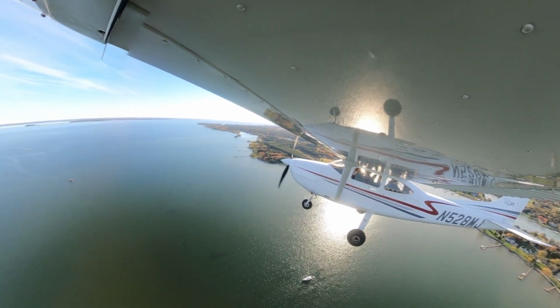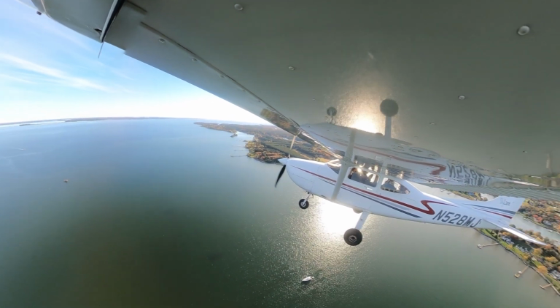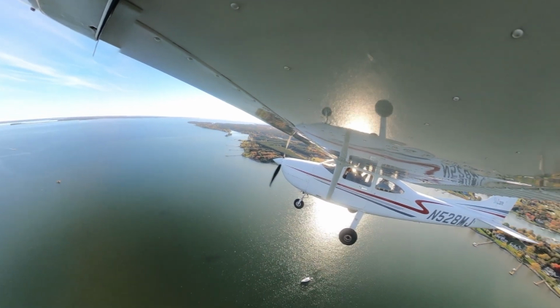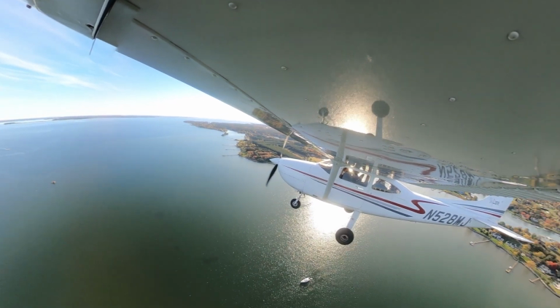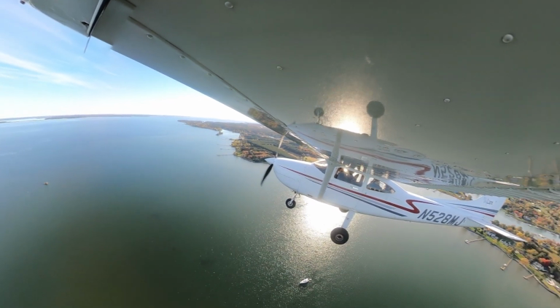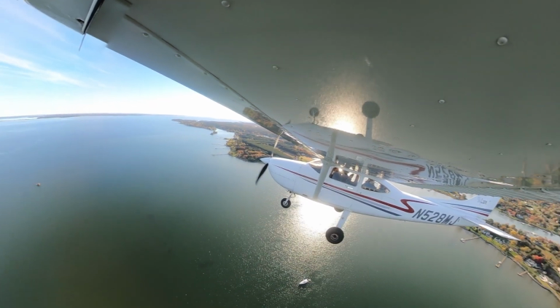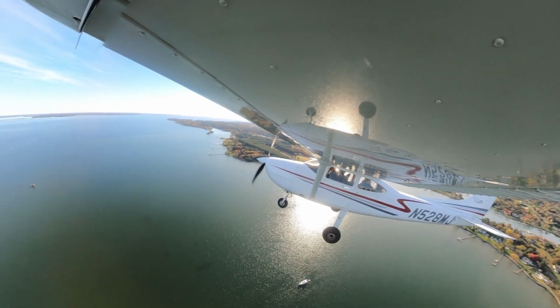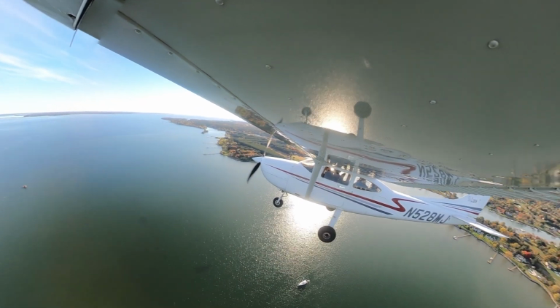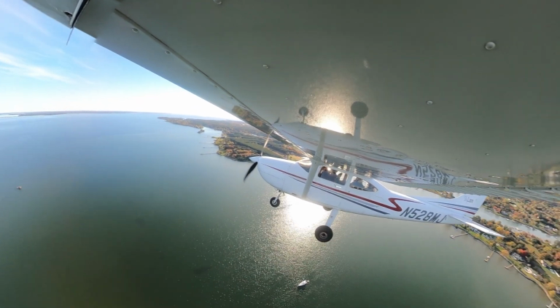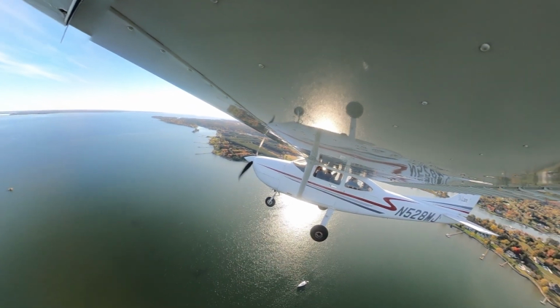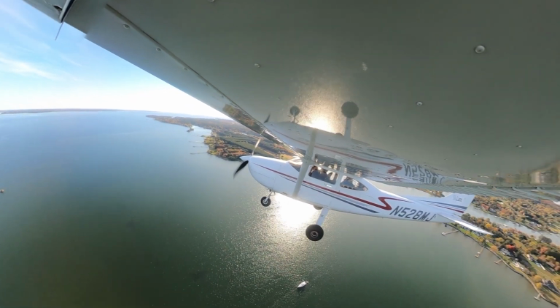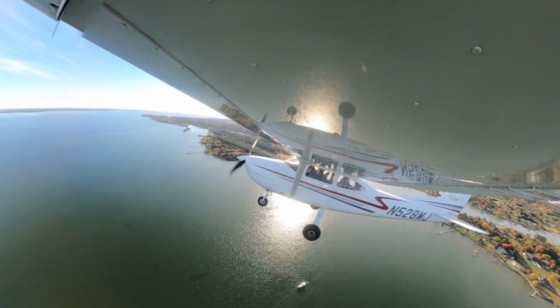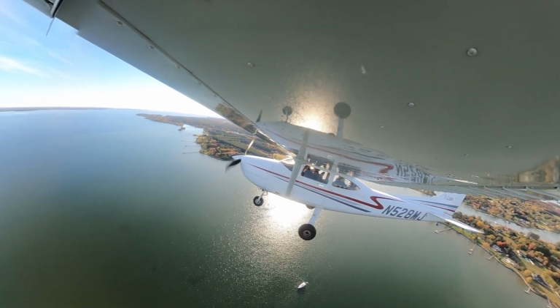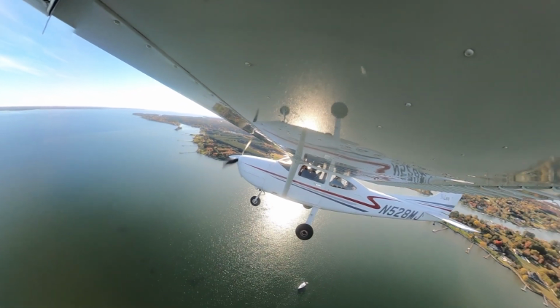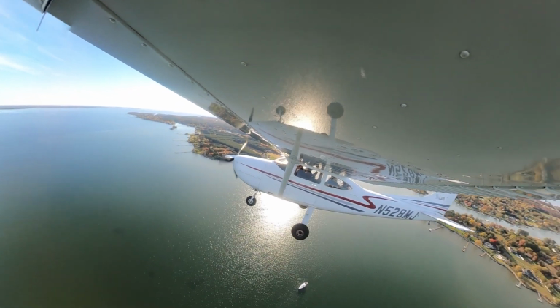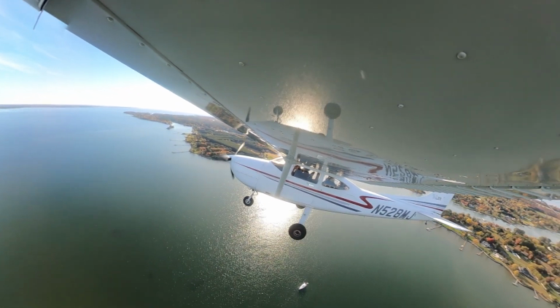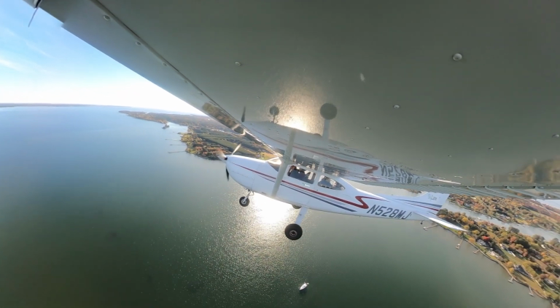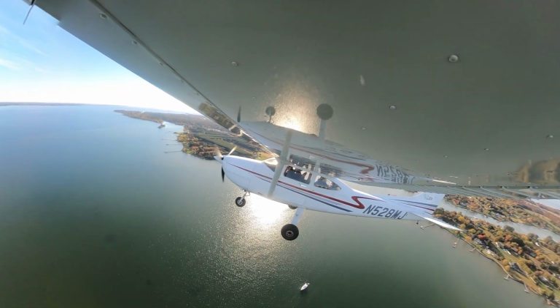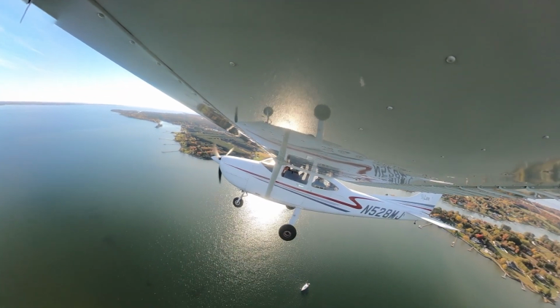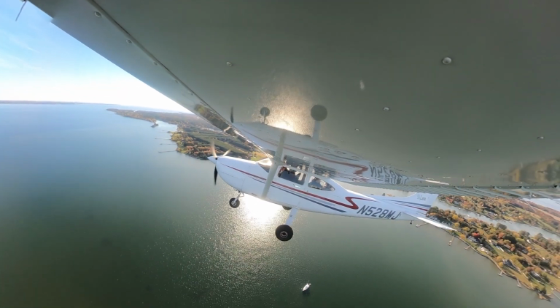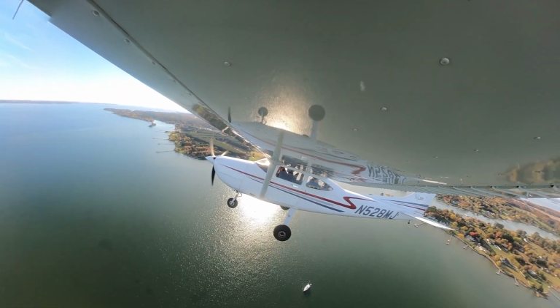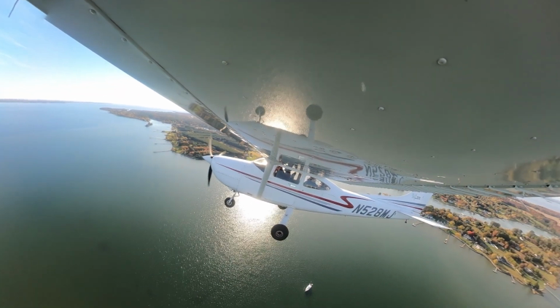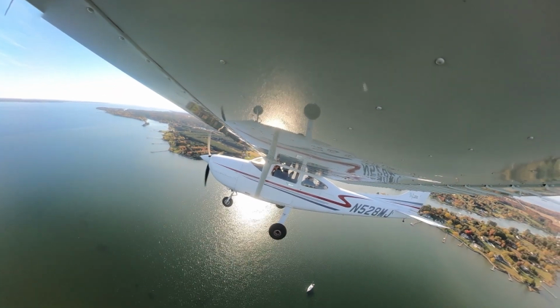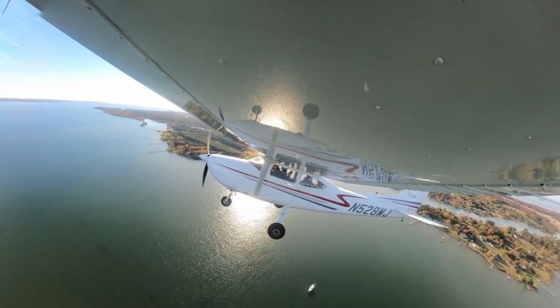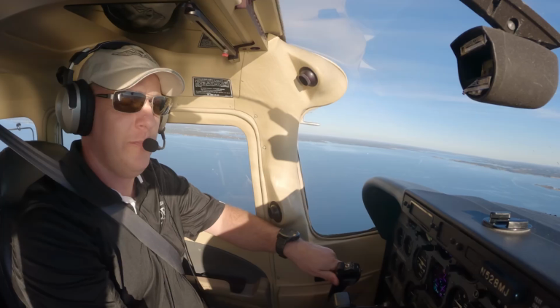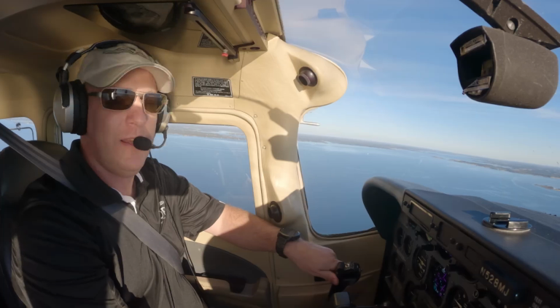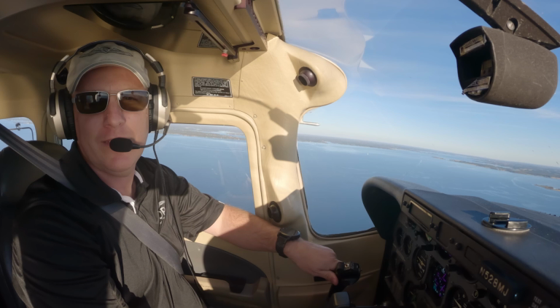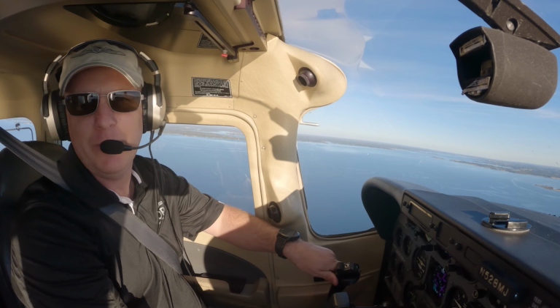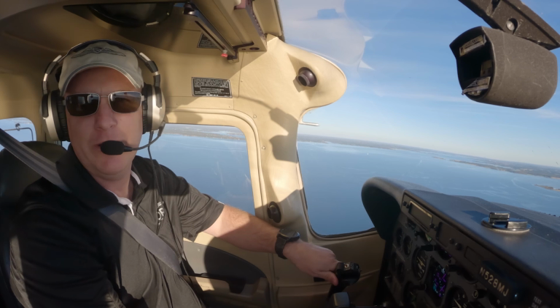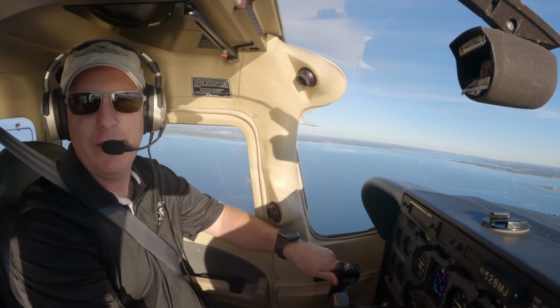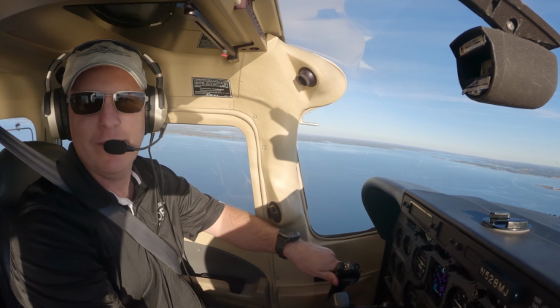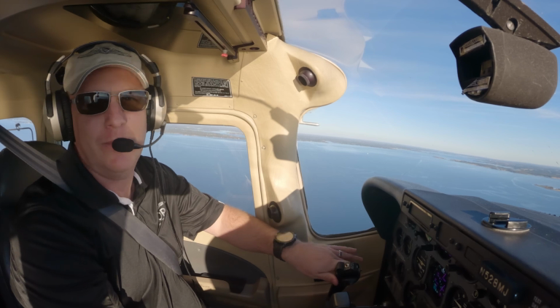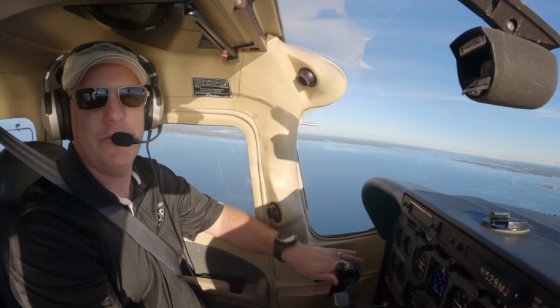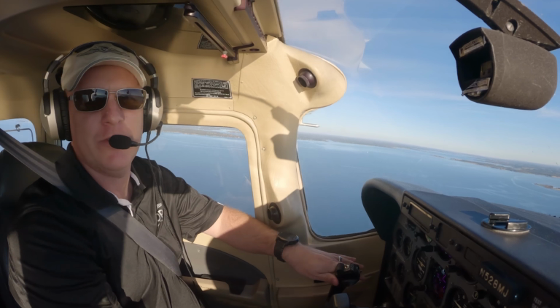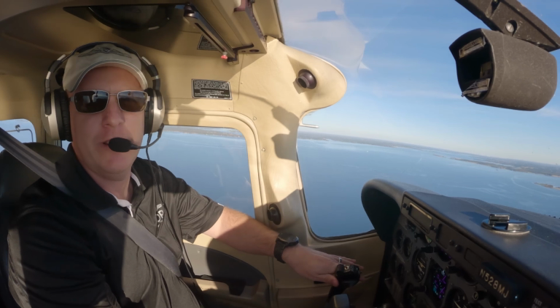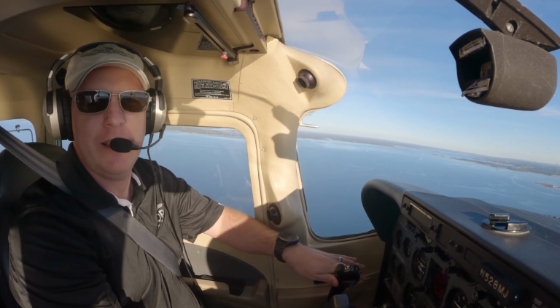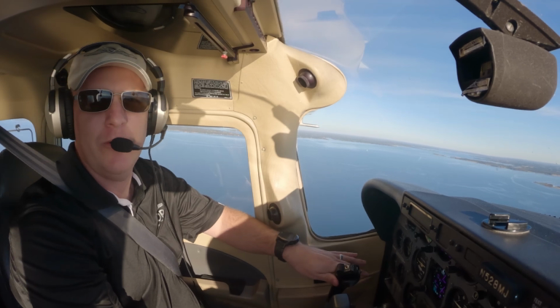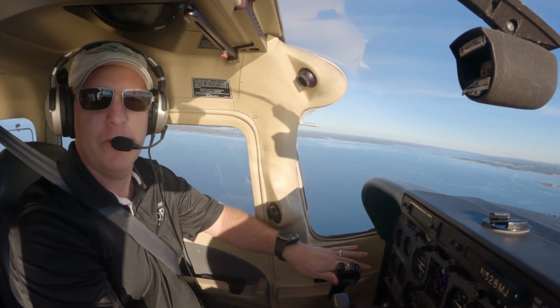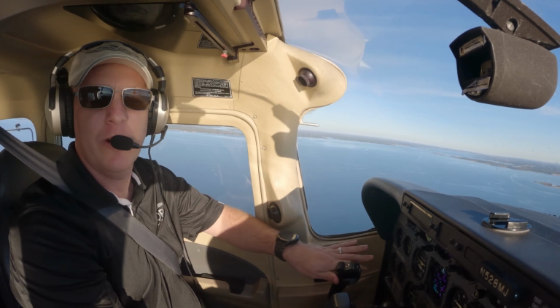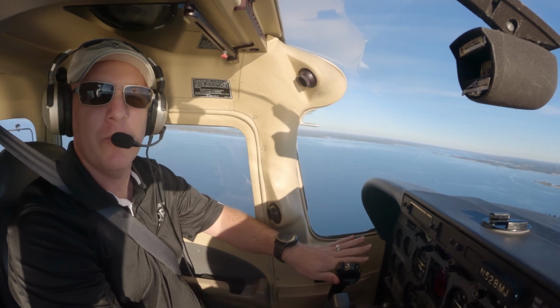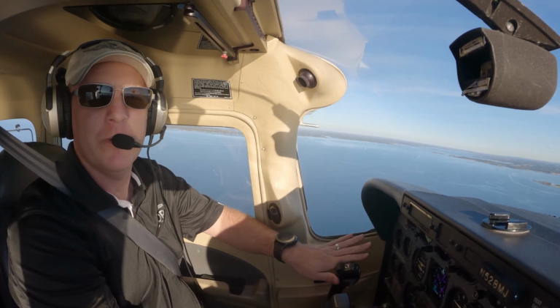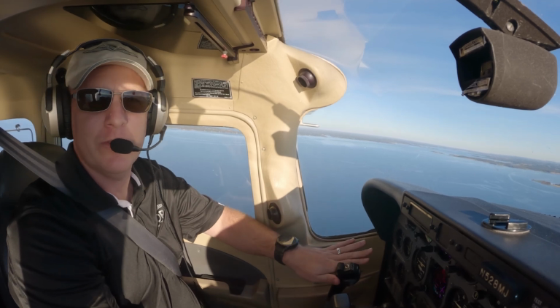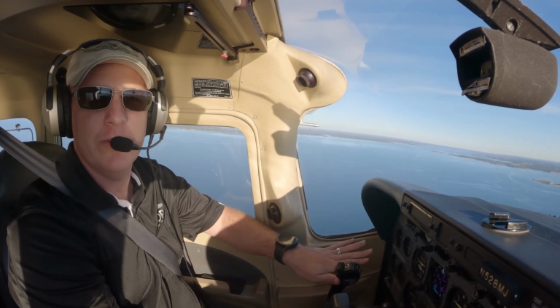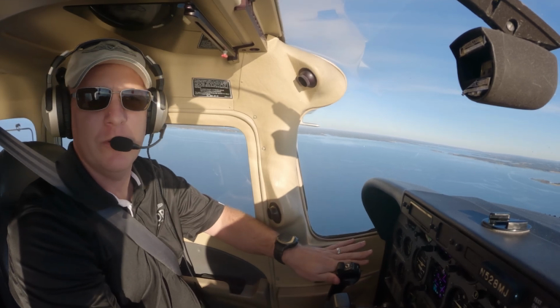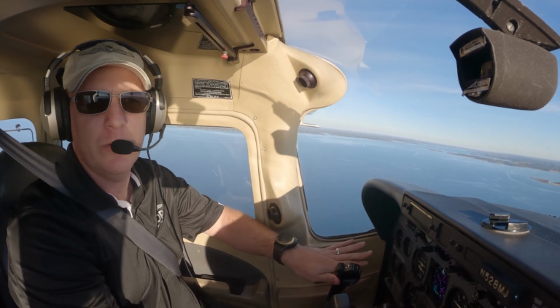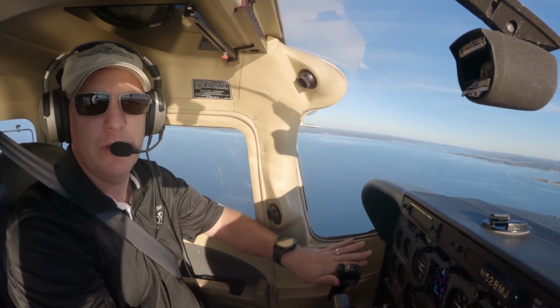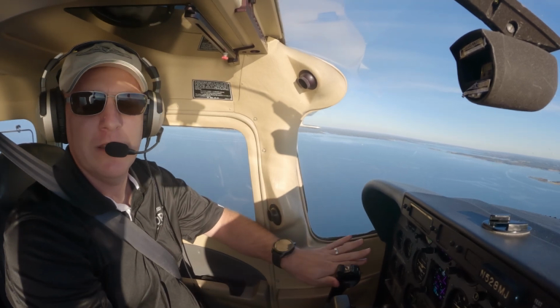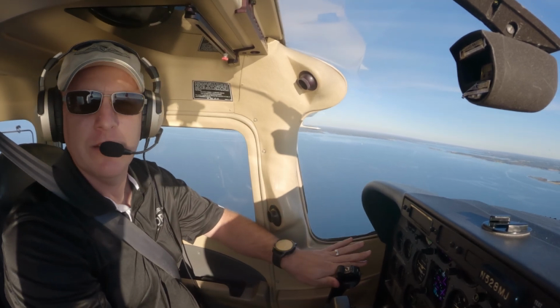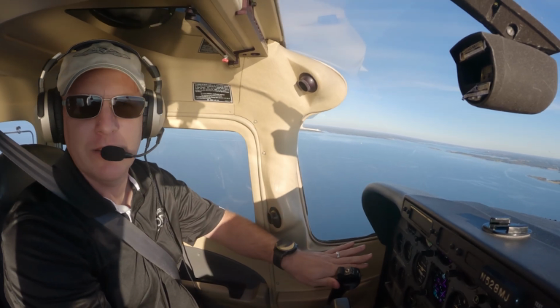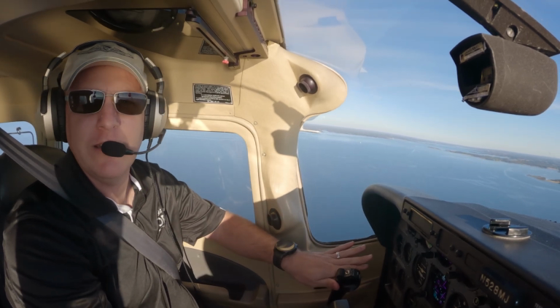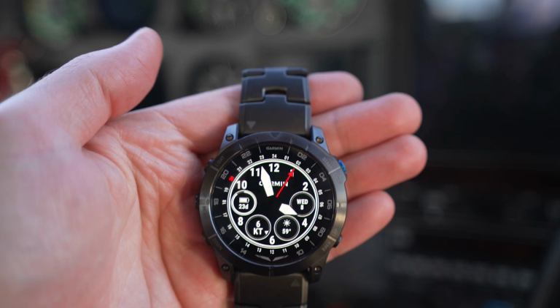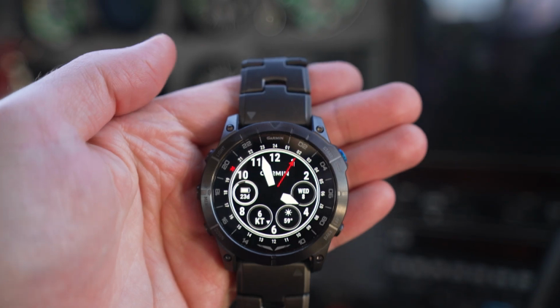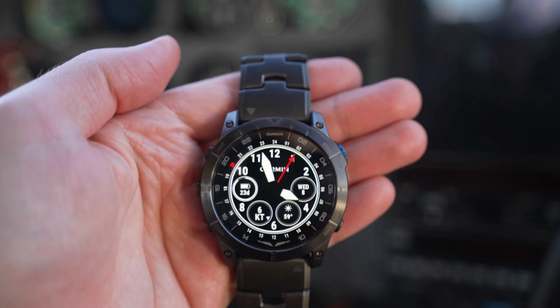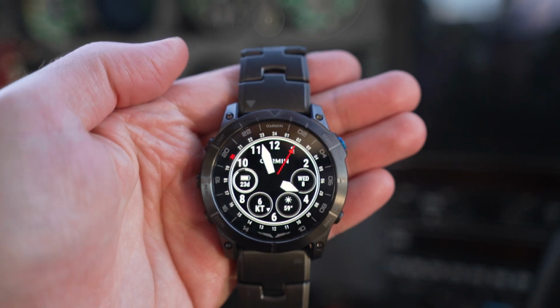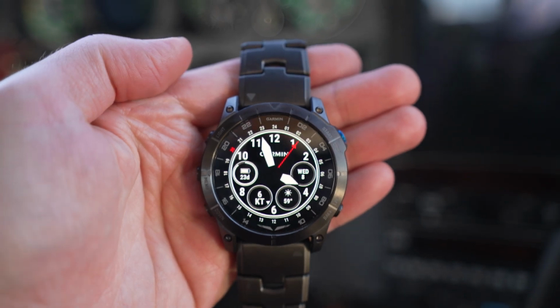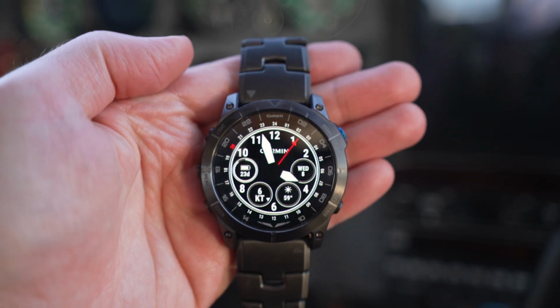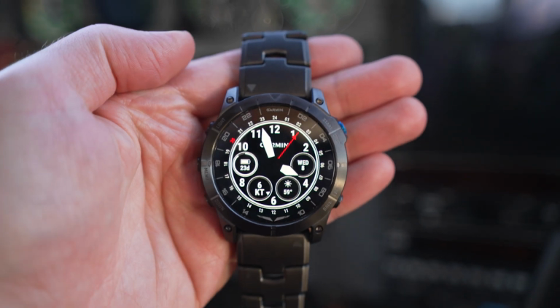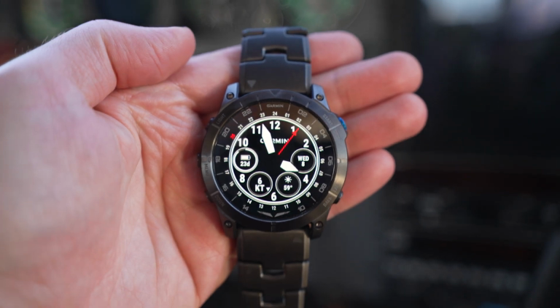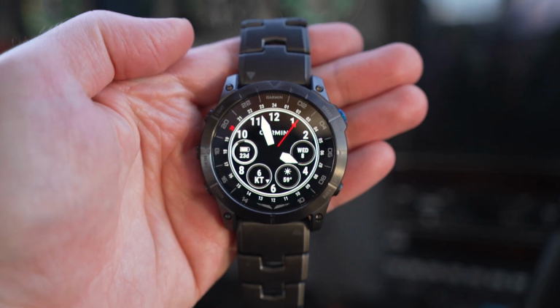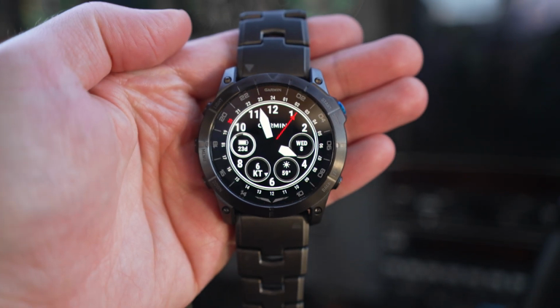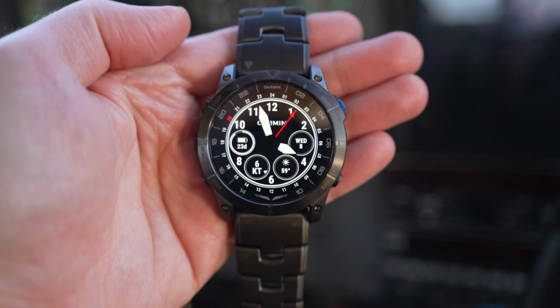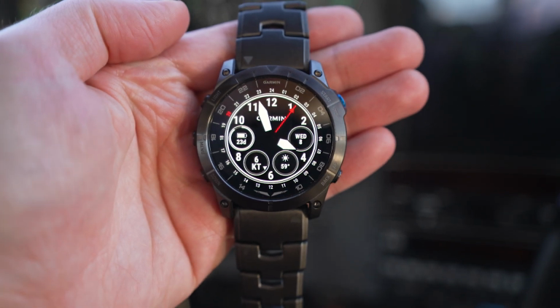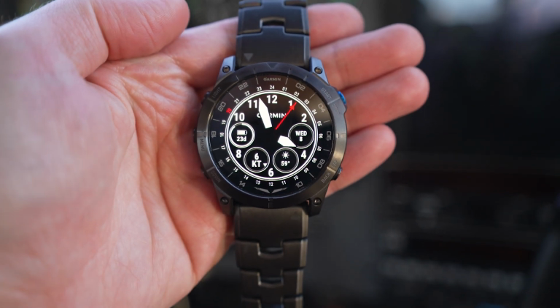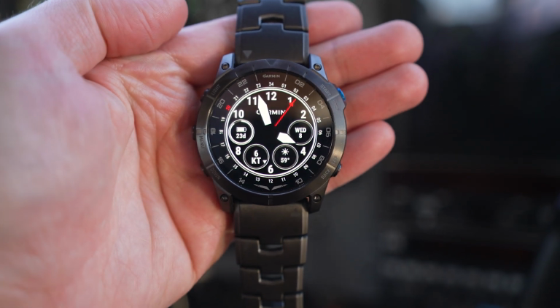I'm Ian Twombley with AOPA Media and for the past couple of days I've been trying out Garmin's new D2 Mach 1 Pro.